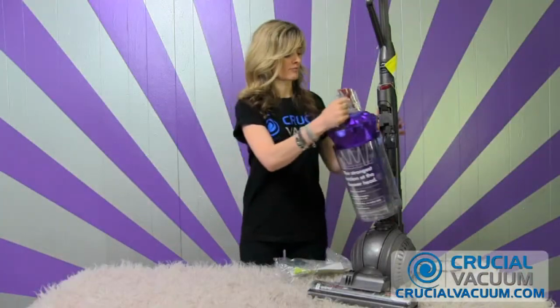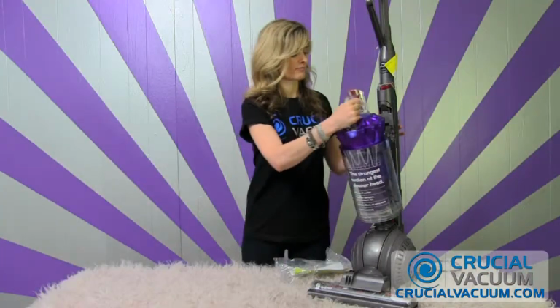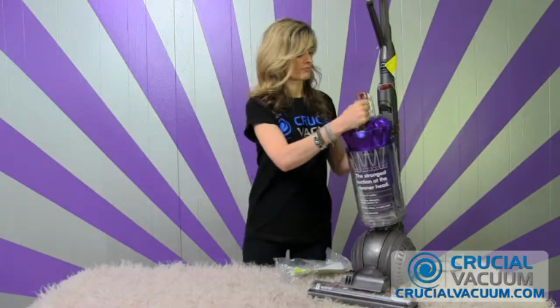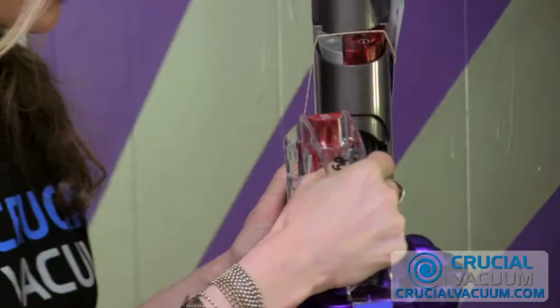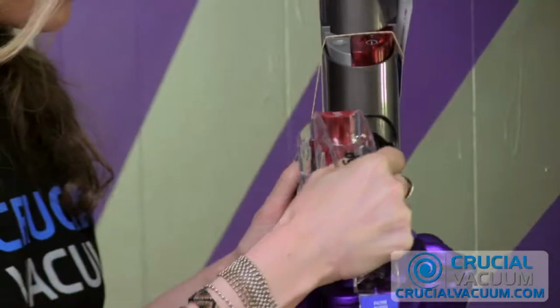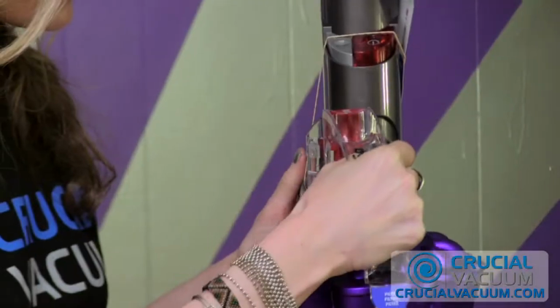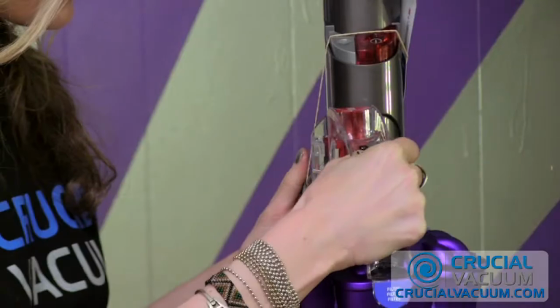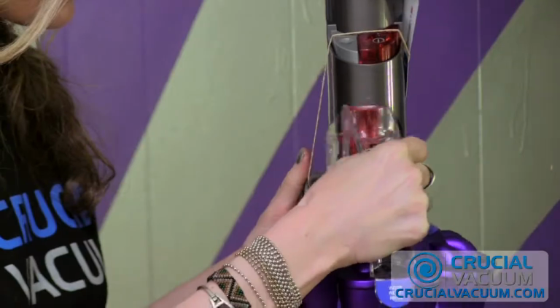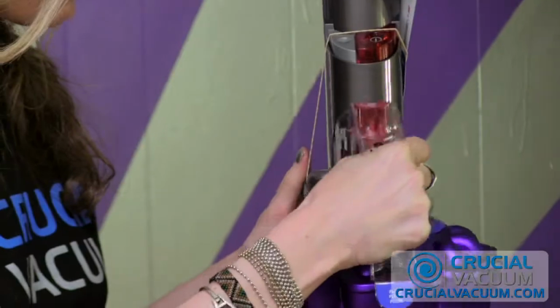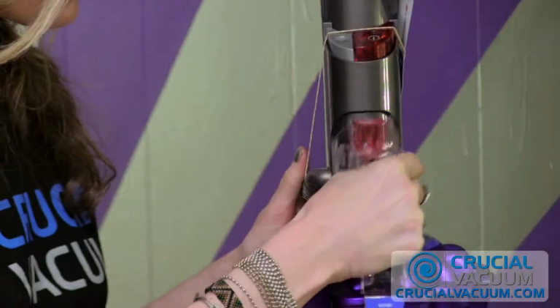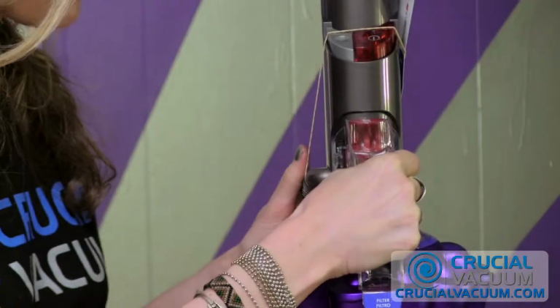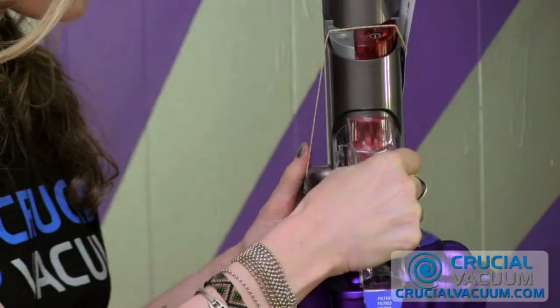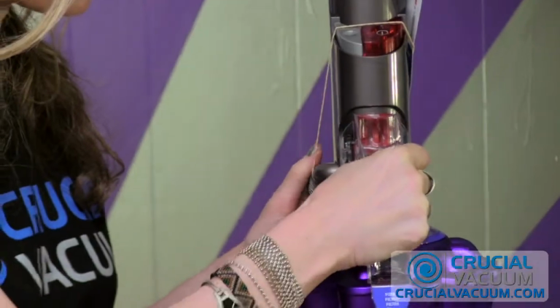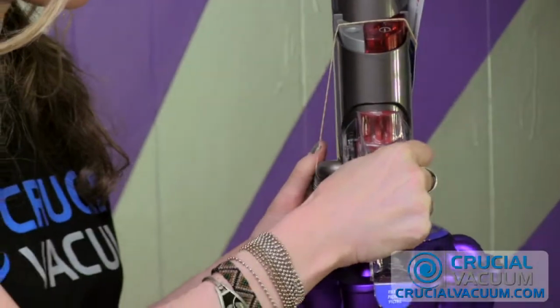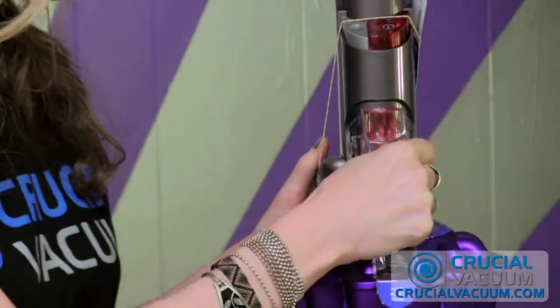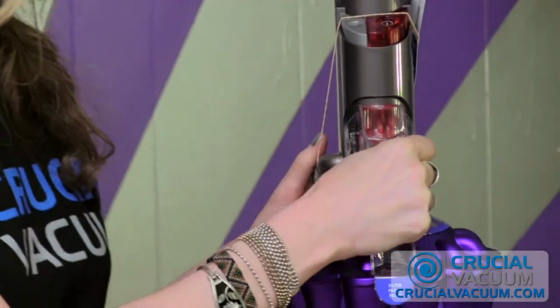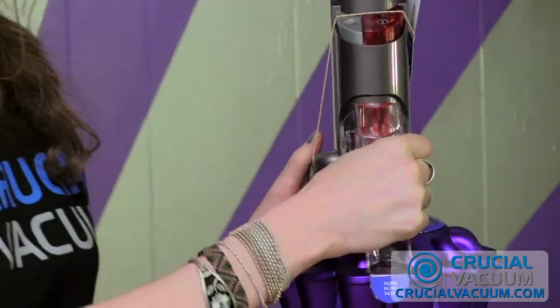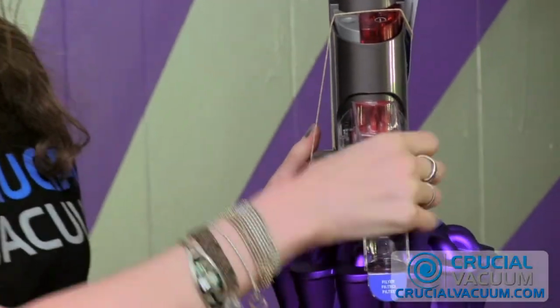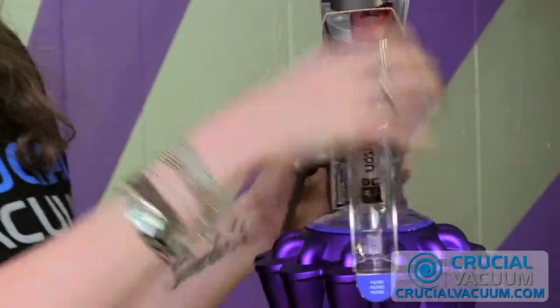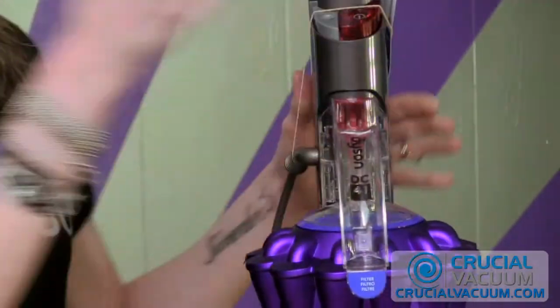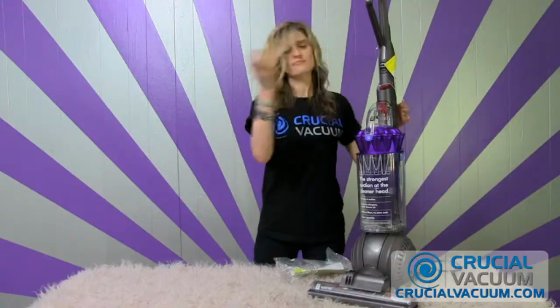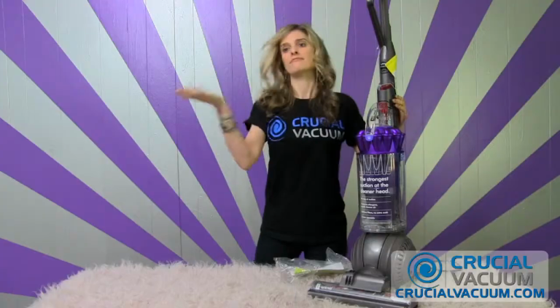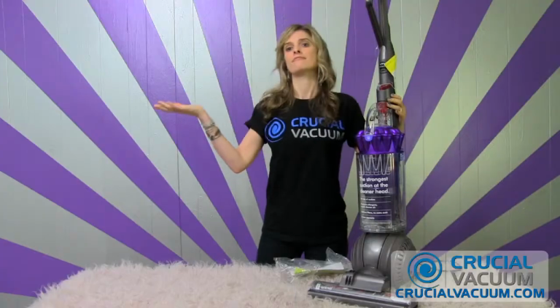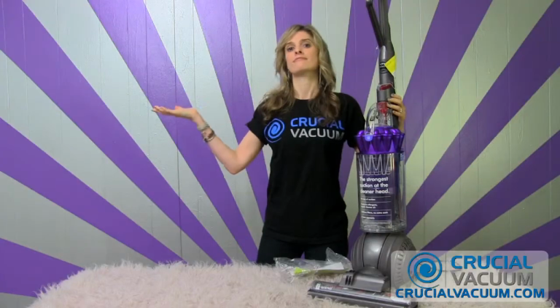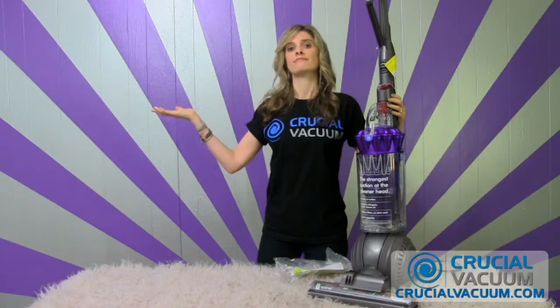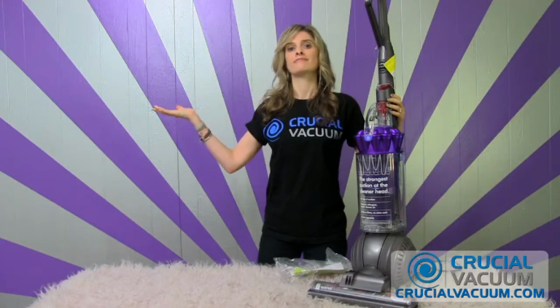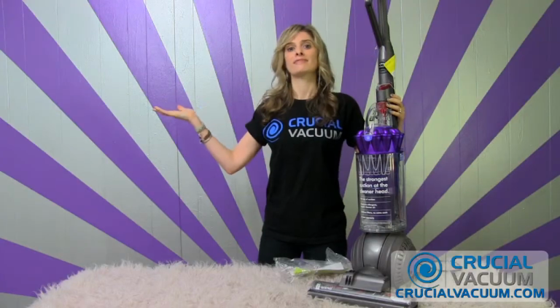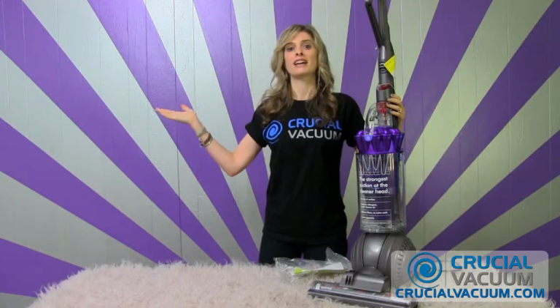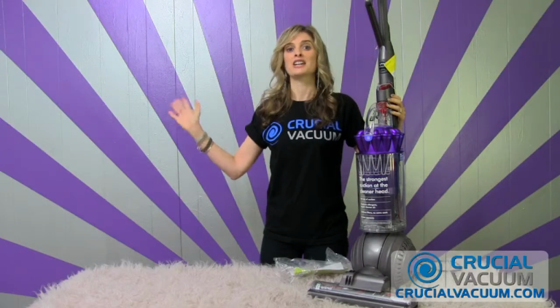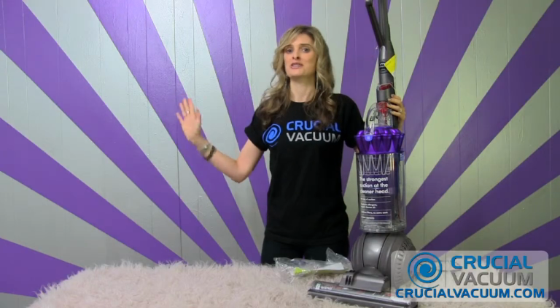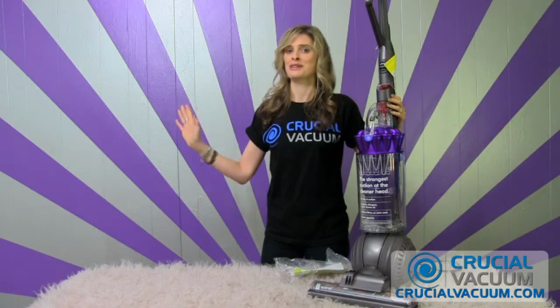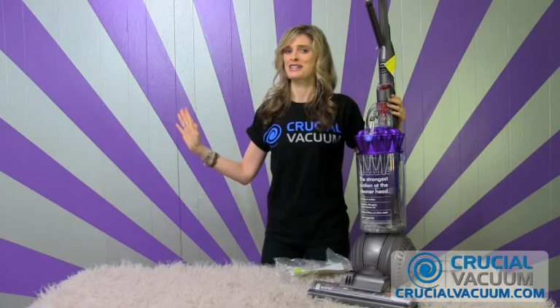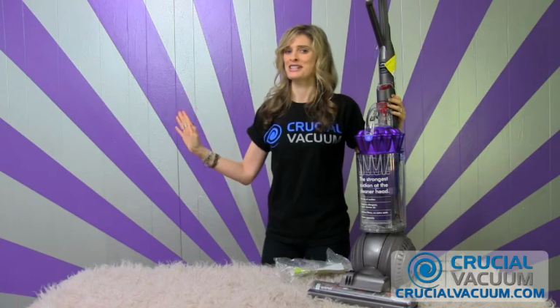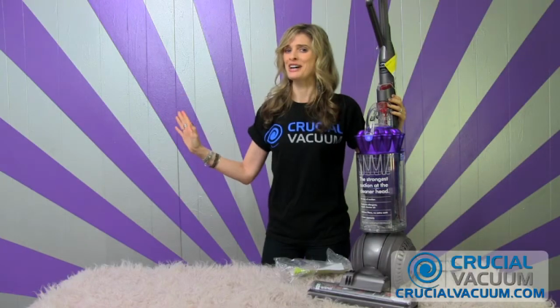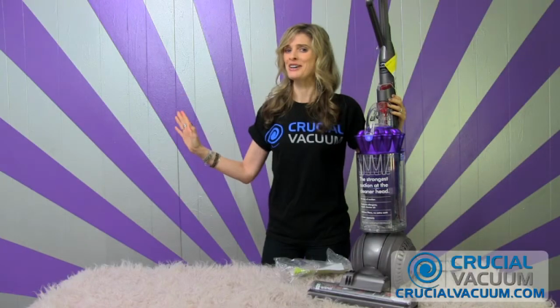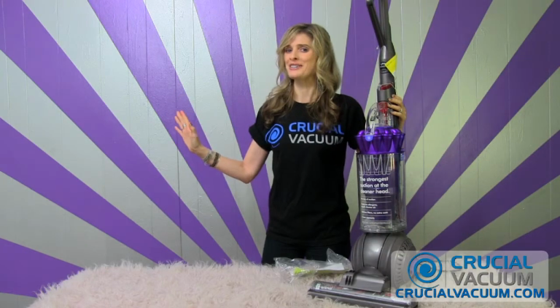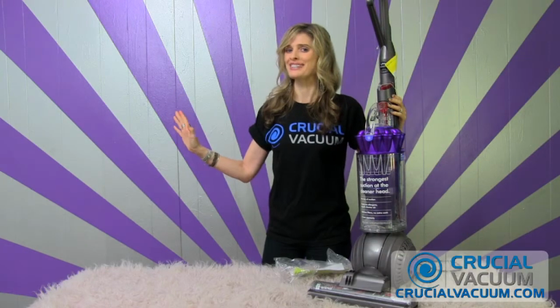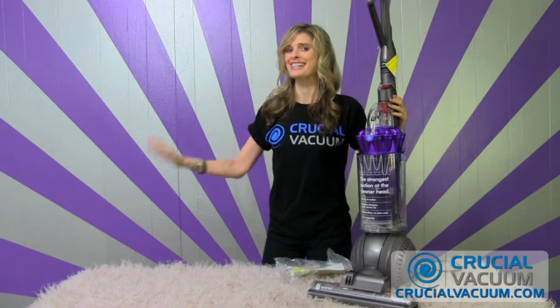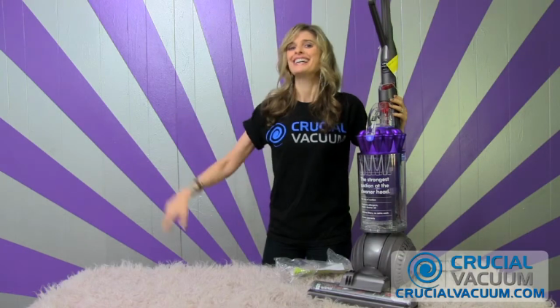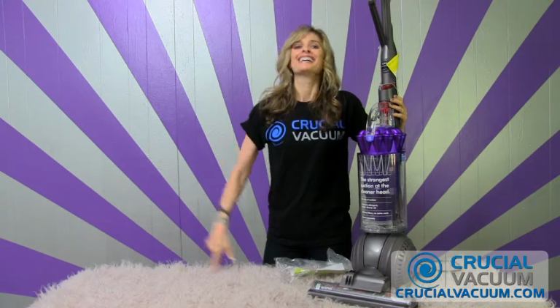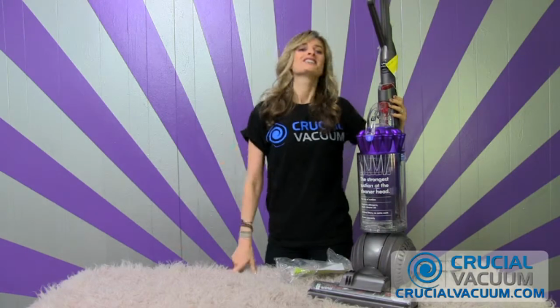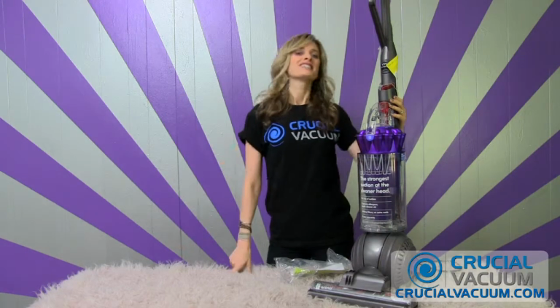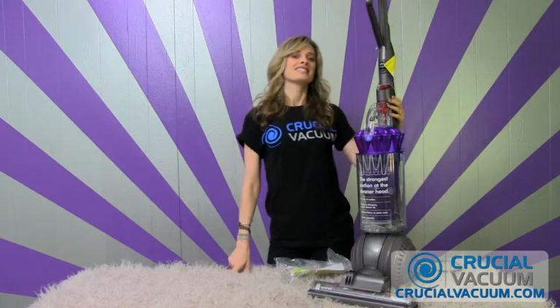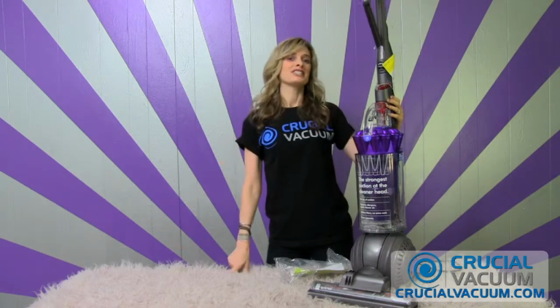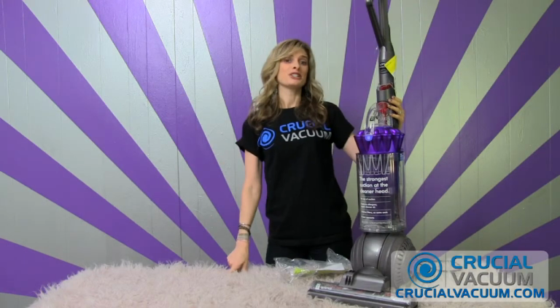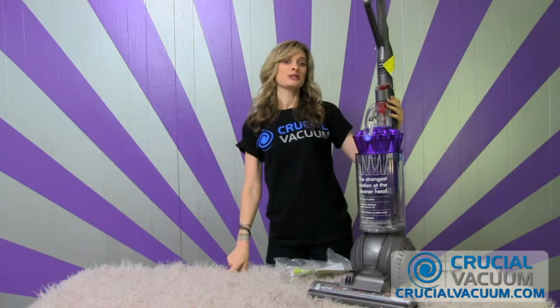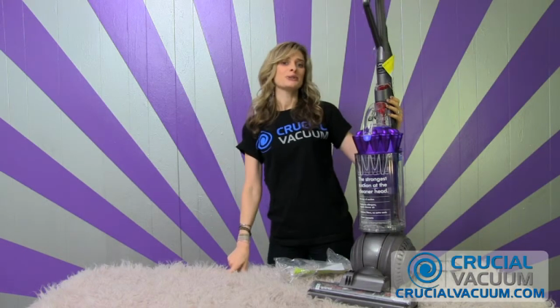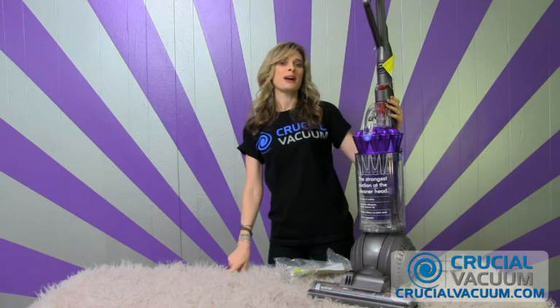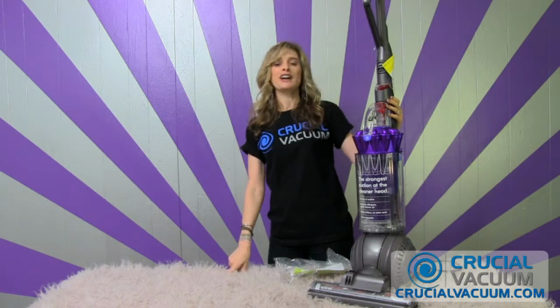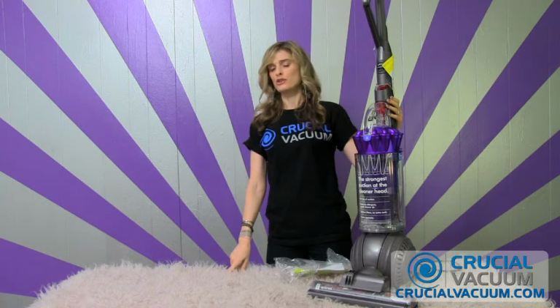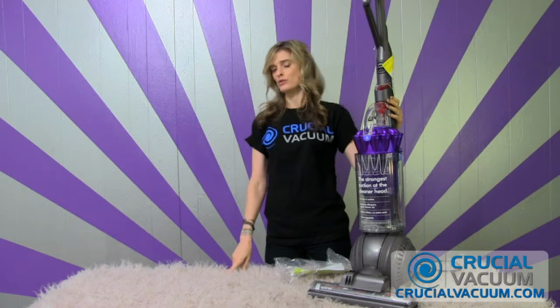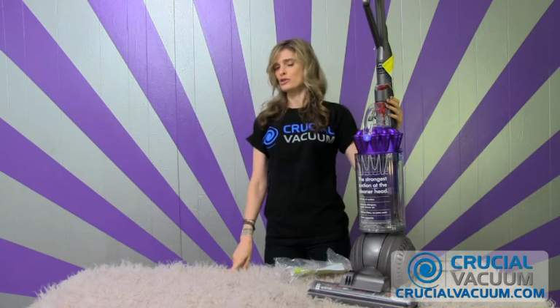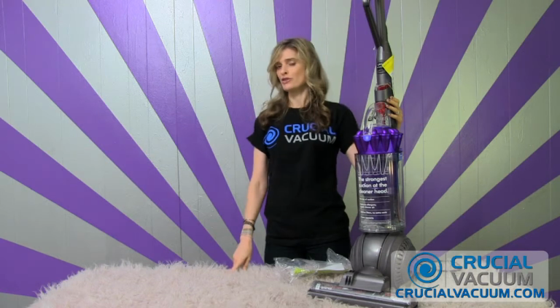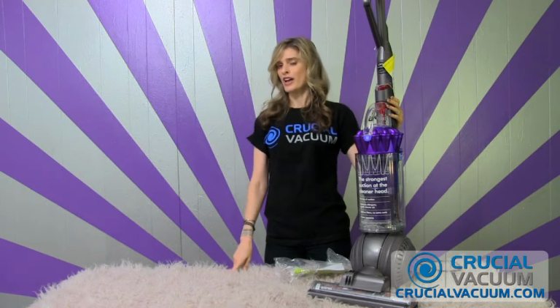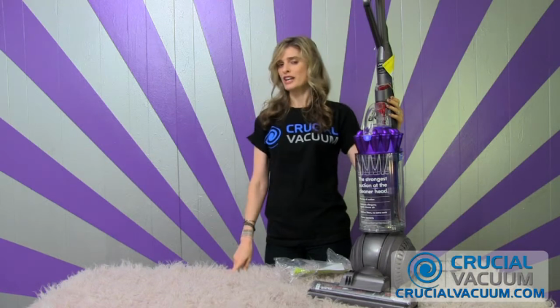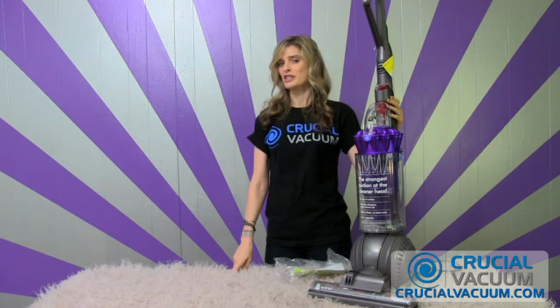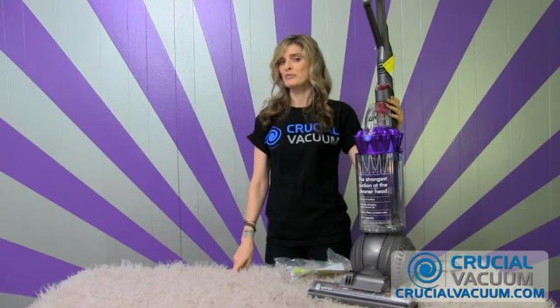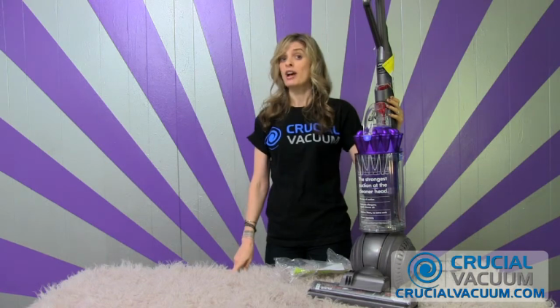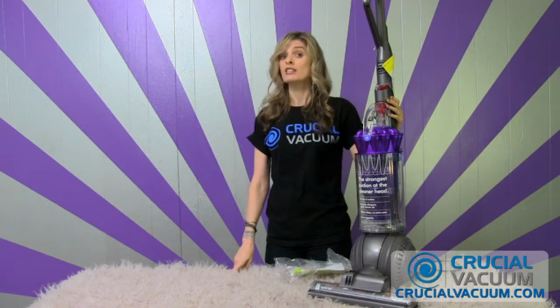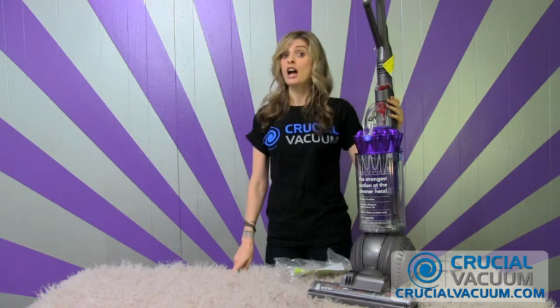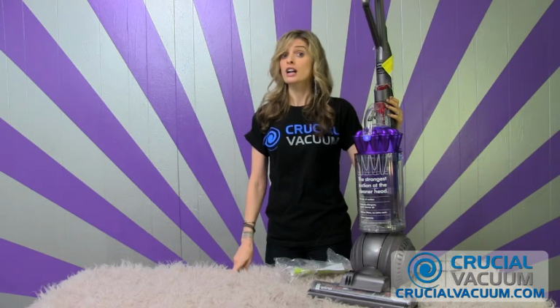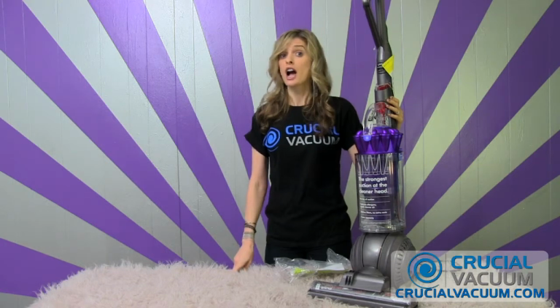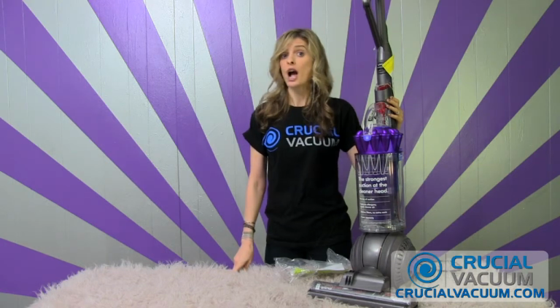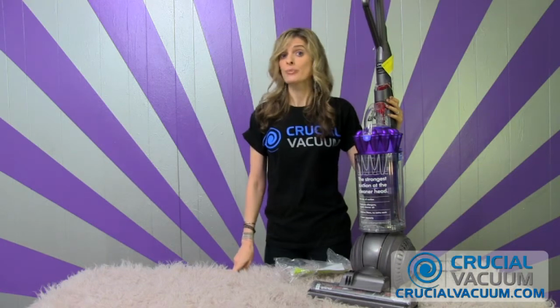And you're just going to pop this thing back on, and you're ready to go. See you at CrucialVacuum.com.